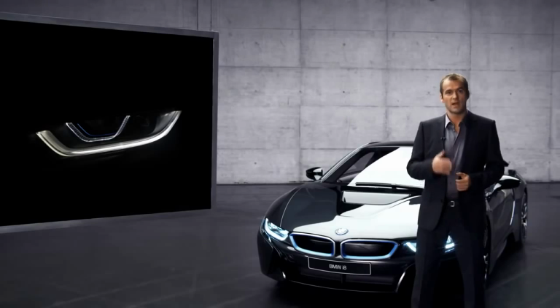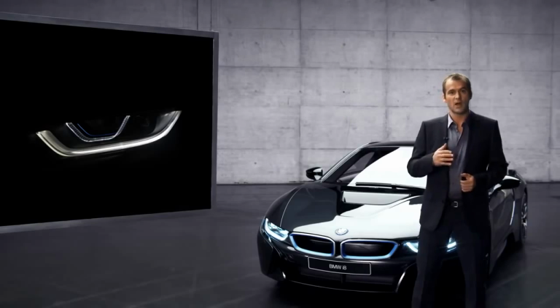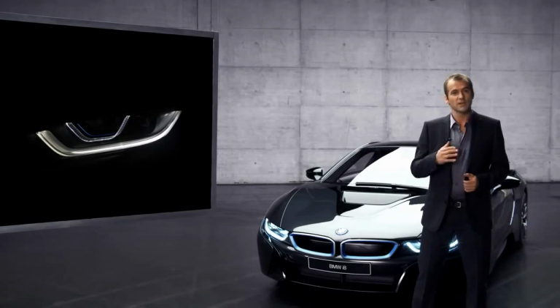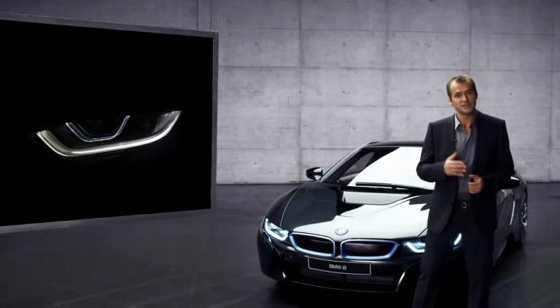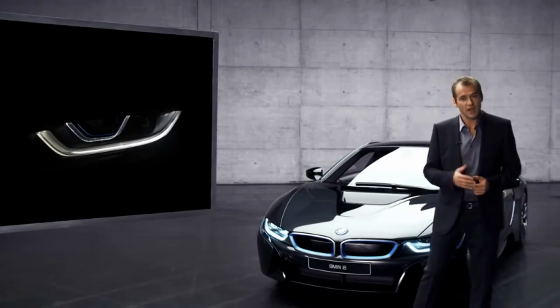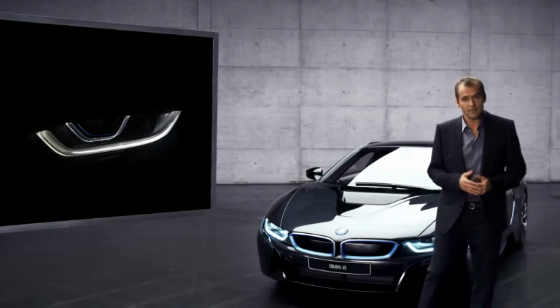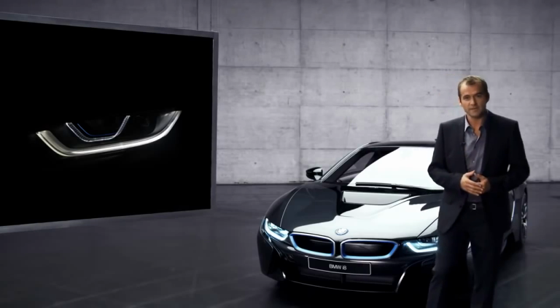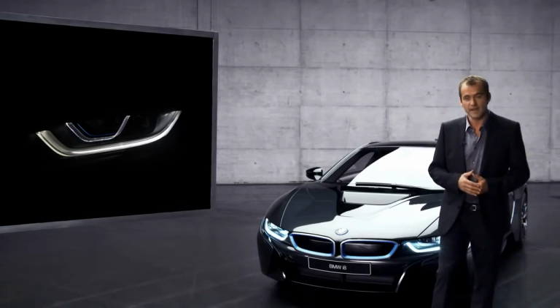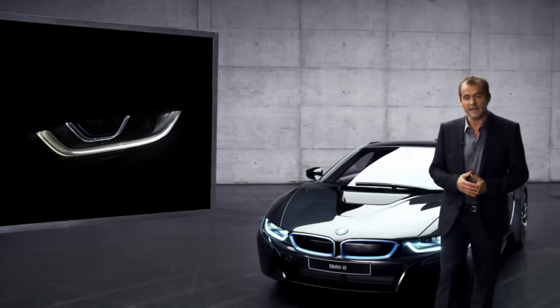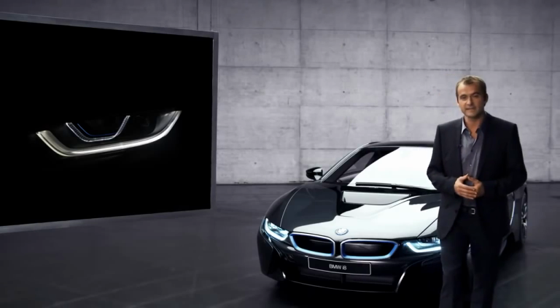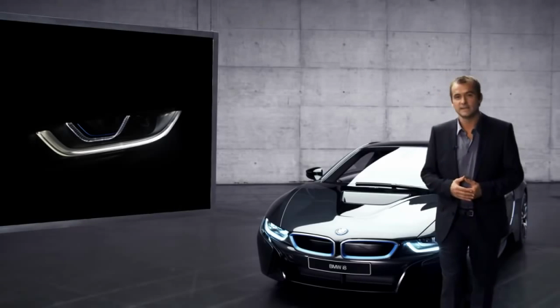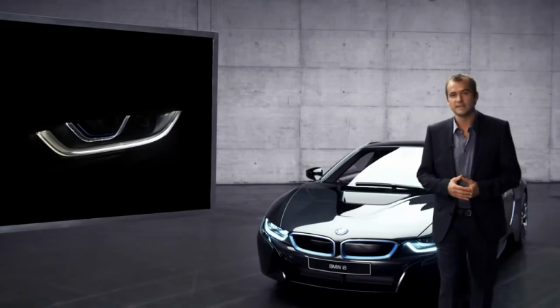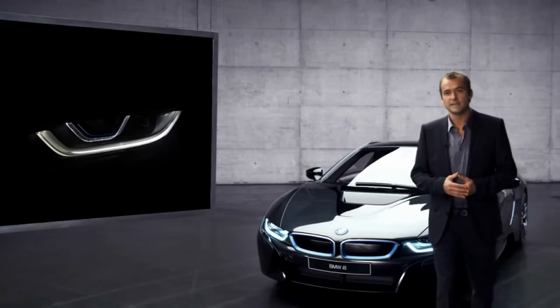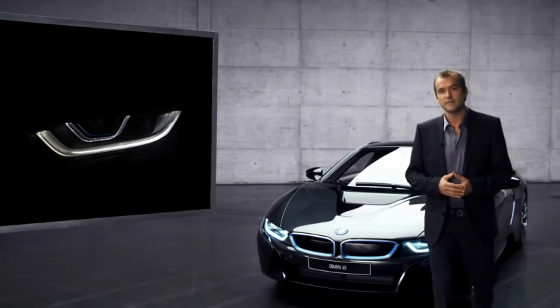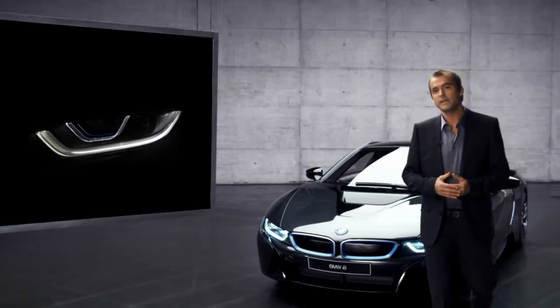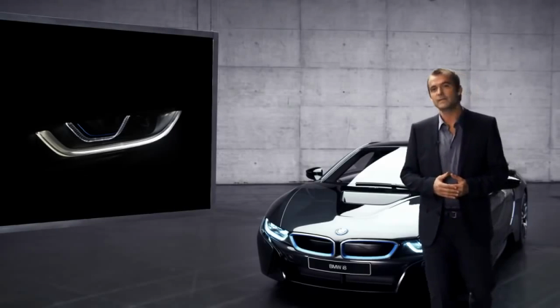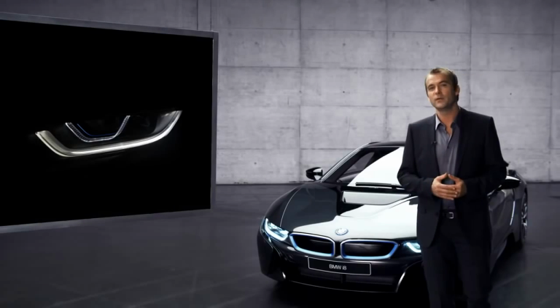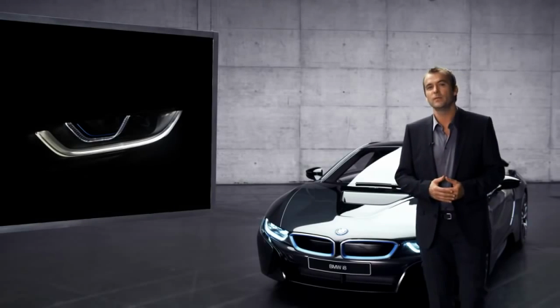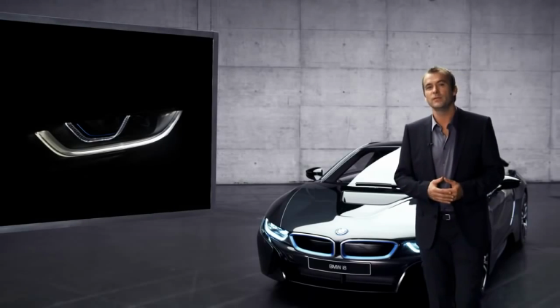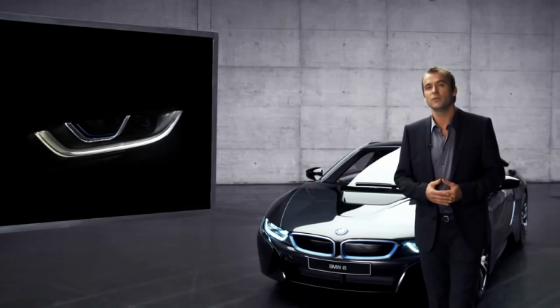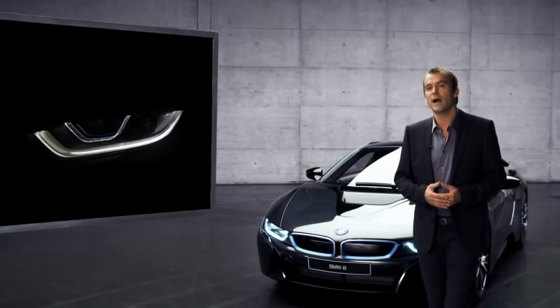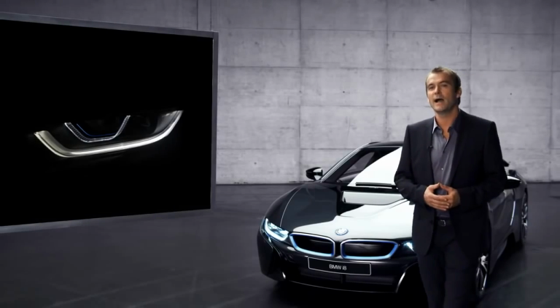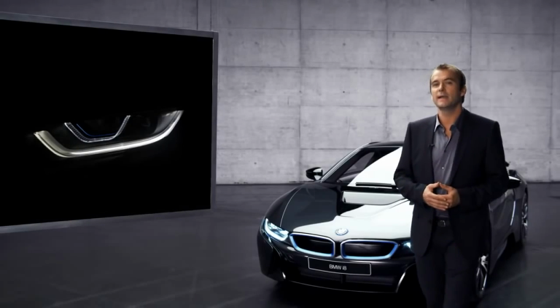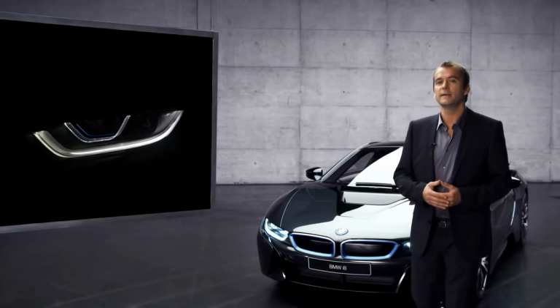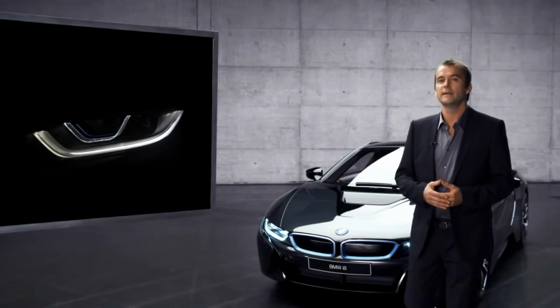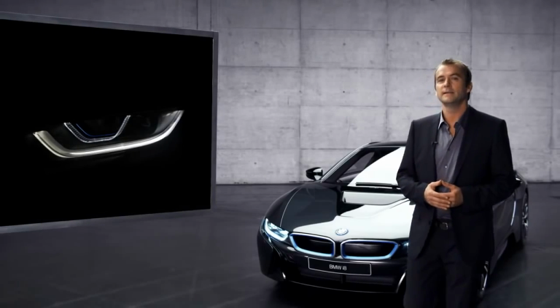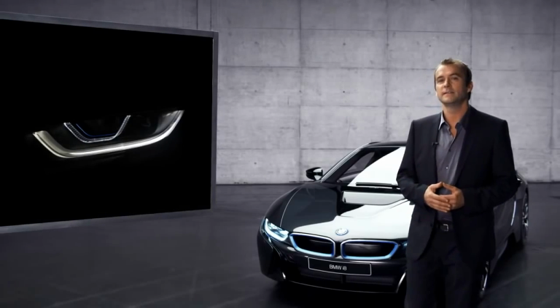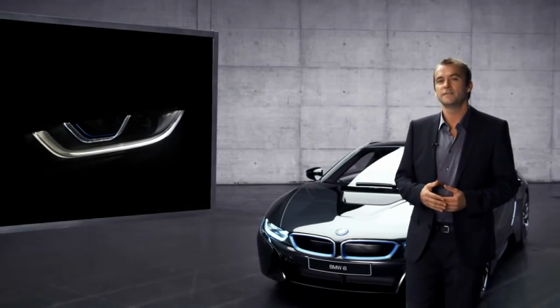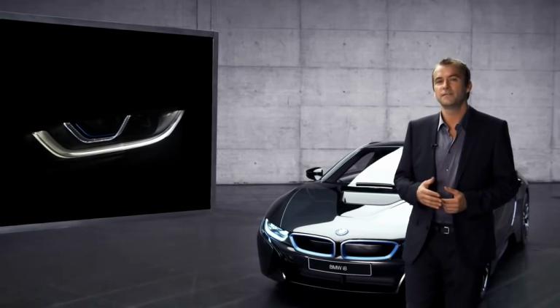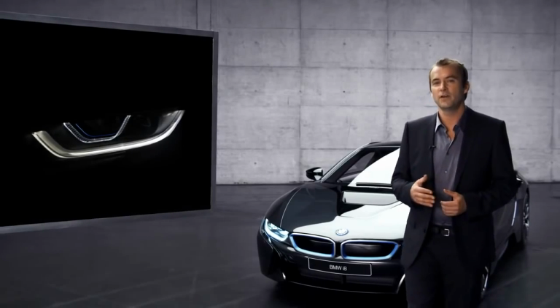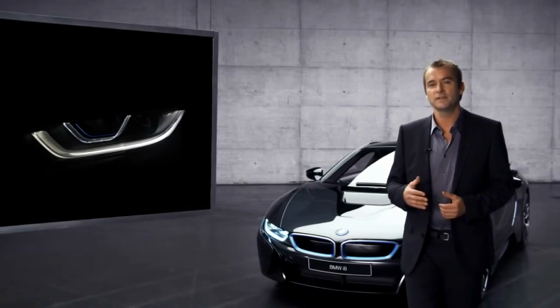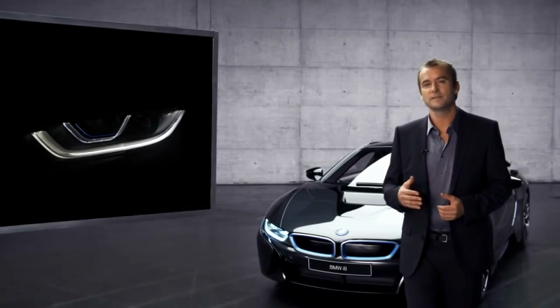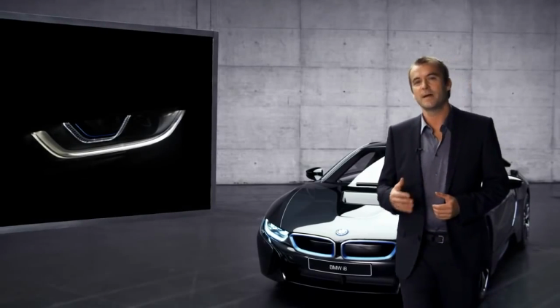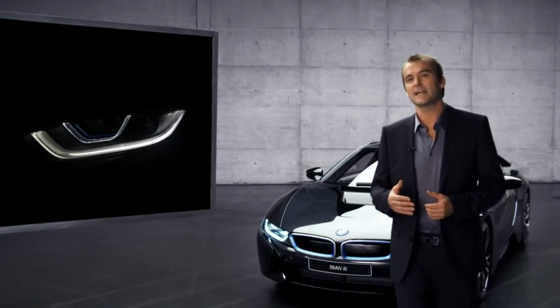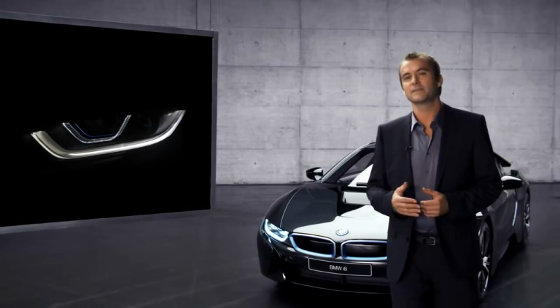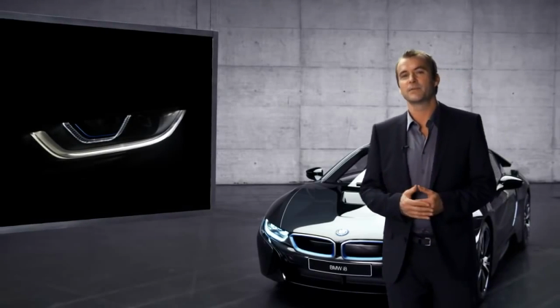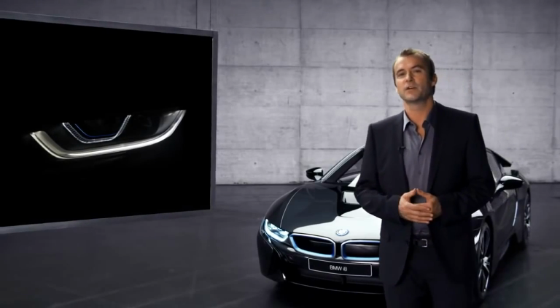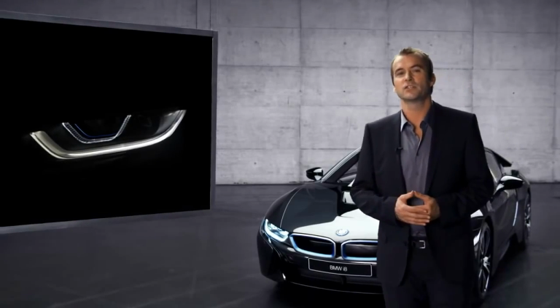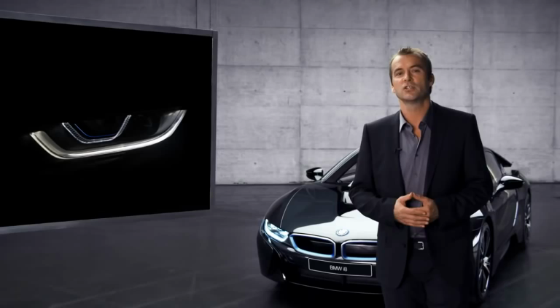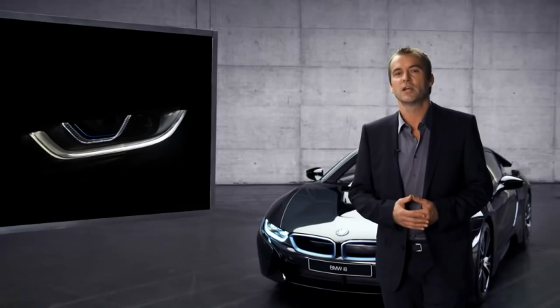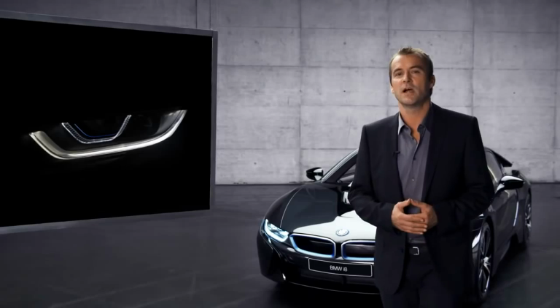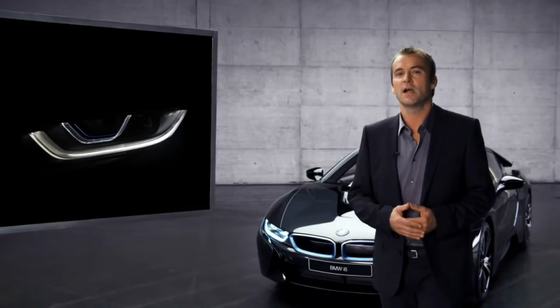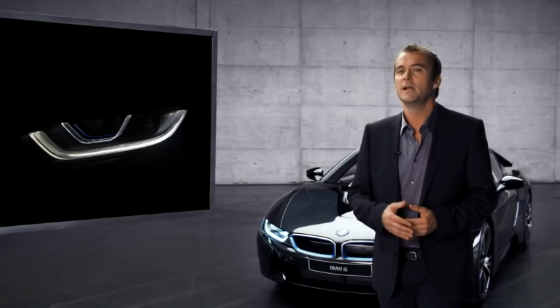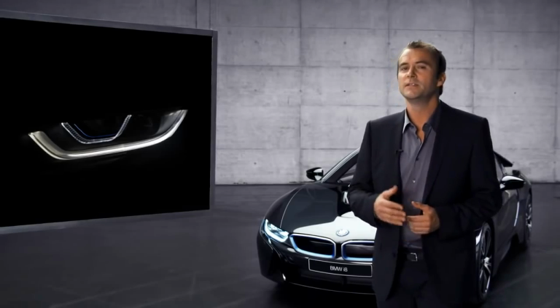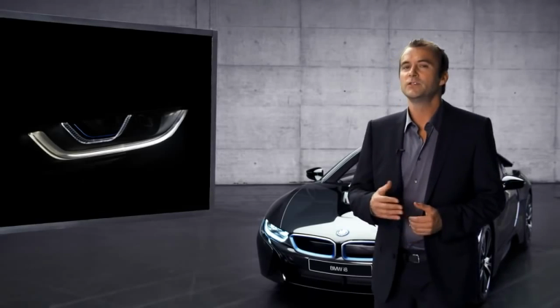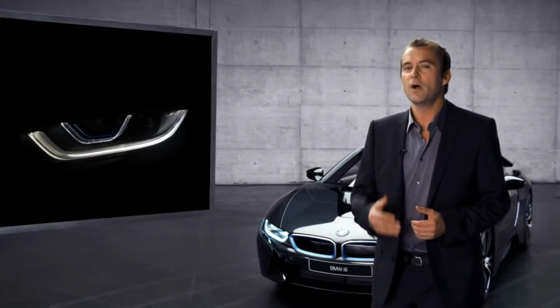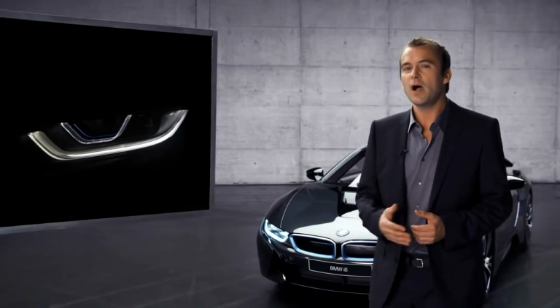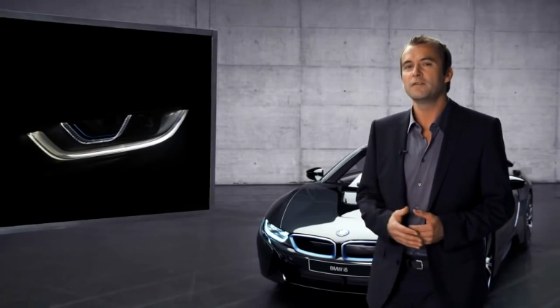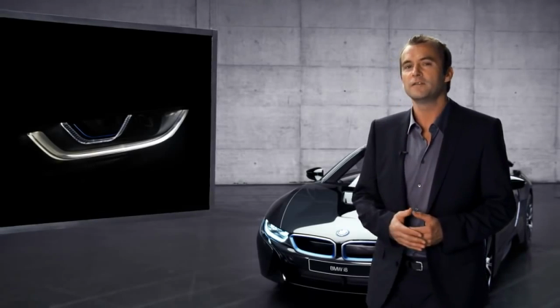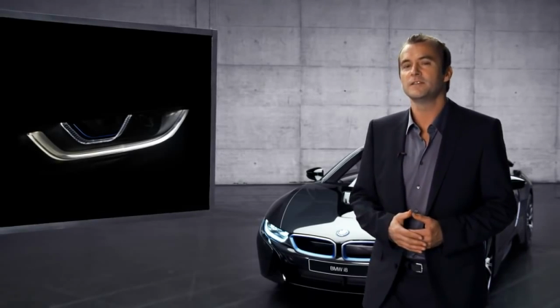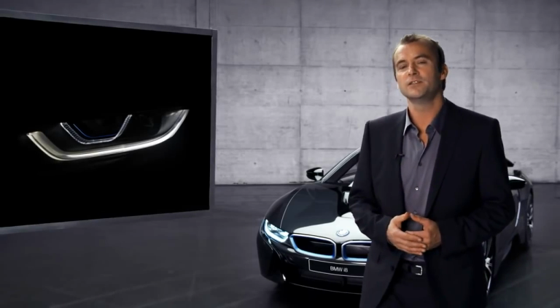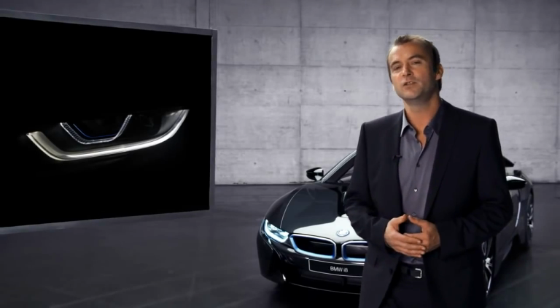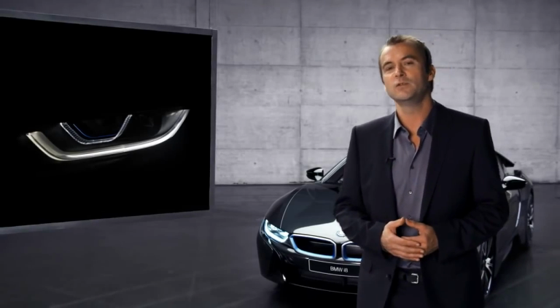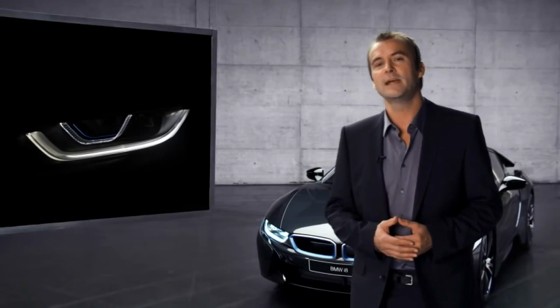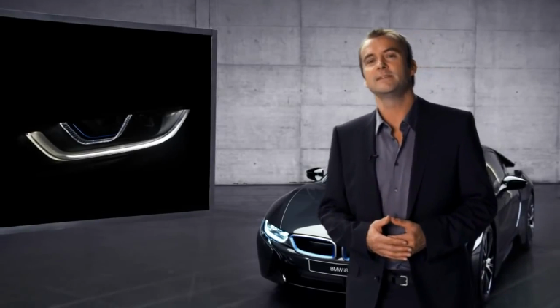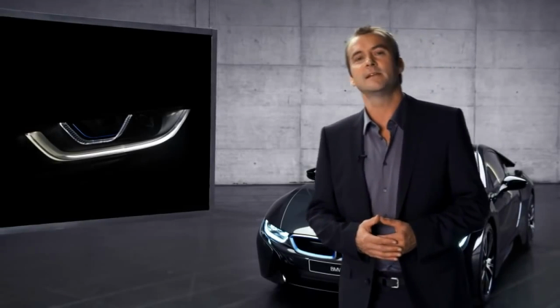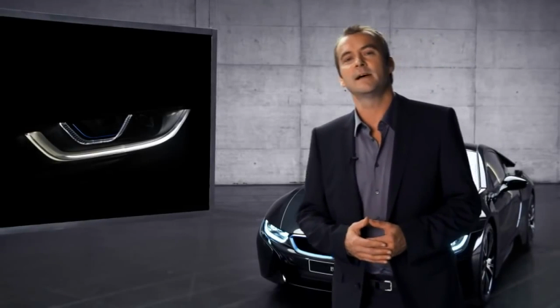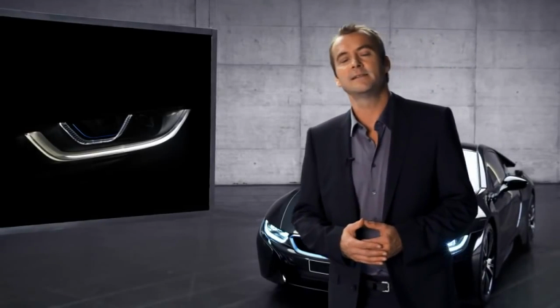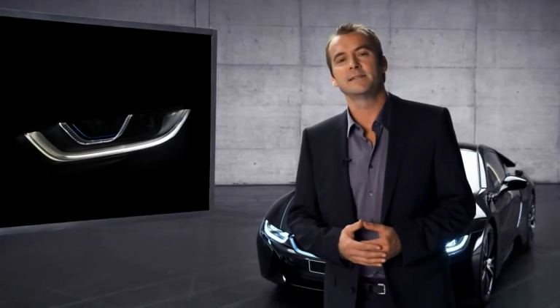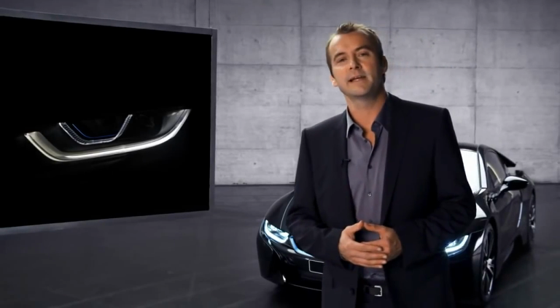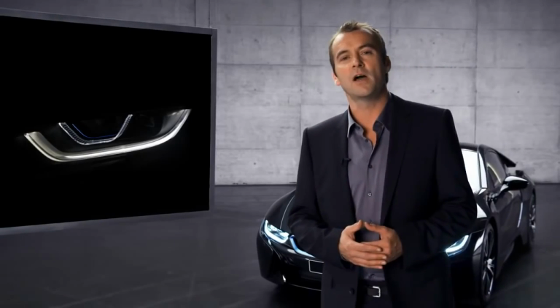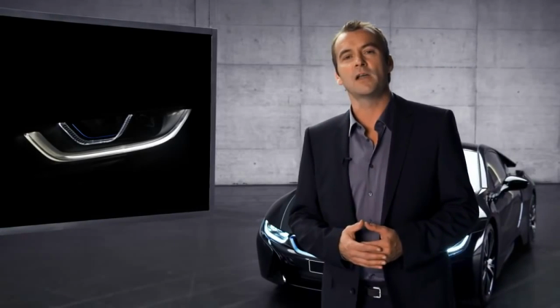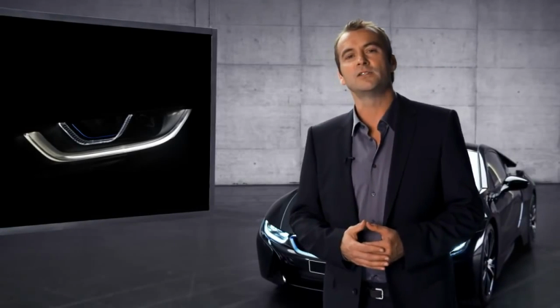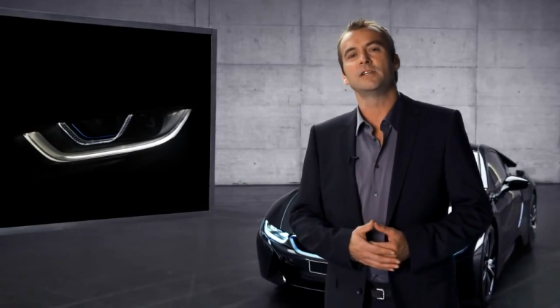On top of that, the BMW i8 is the first mass-production car to offer this new laser light technology.